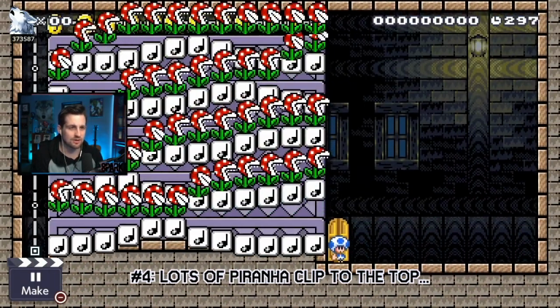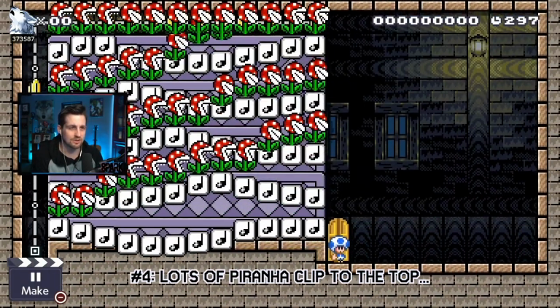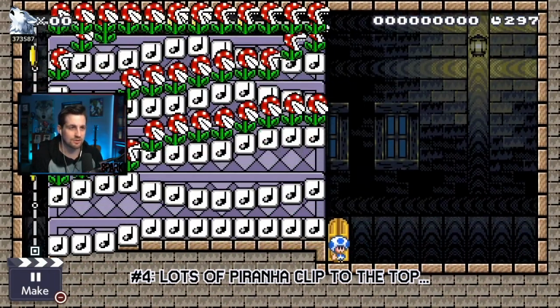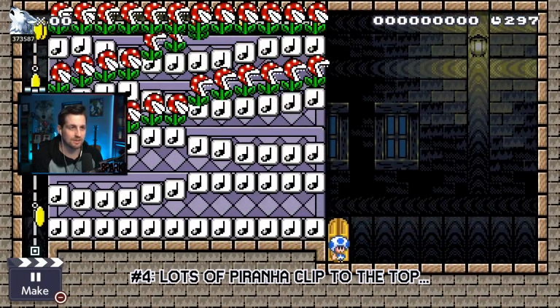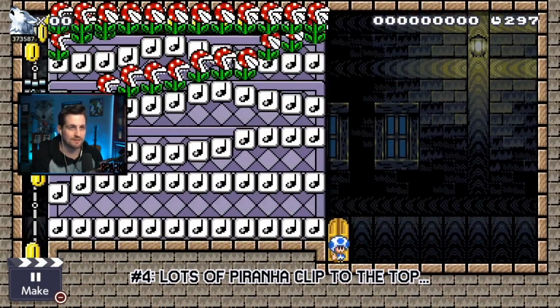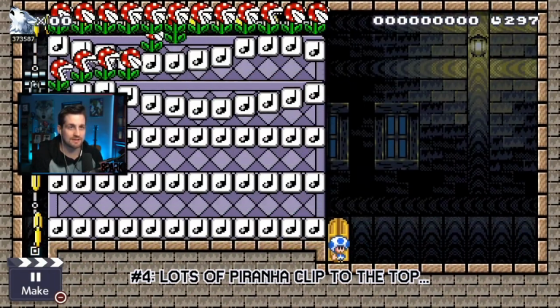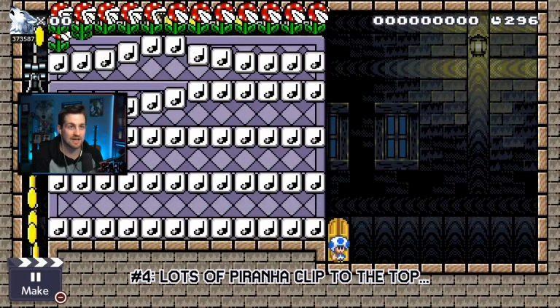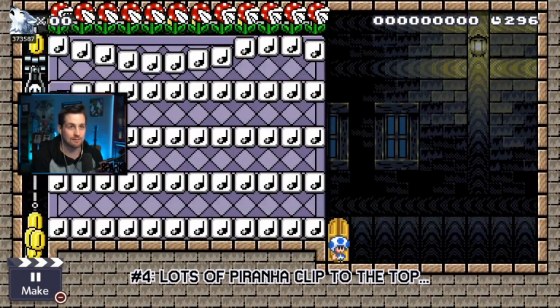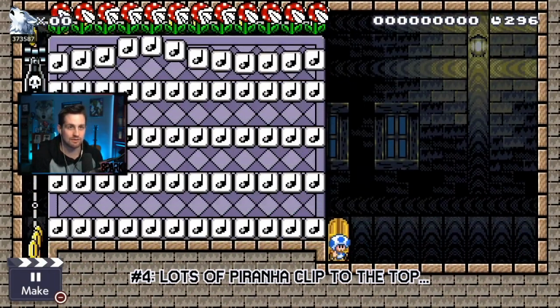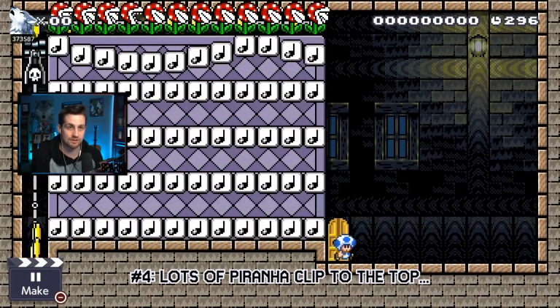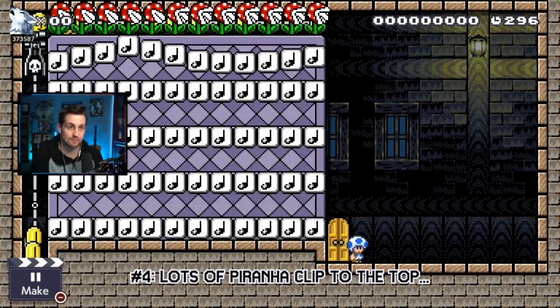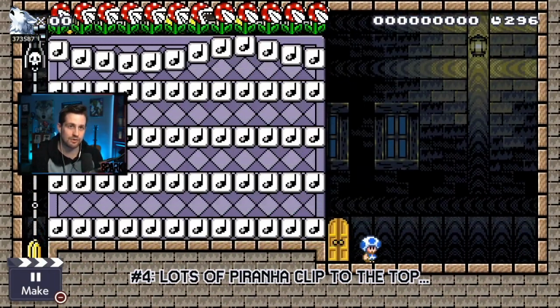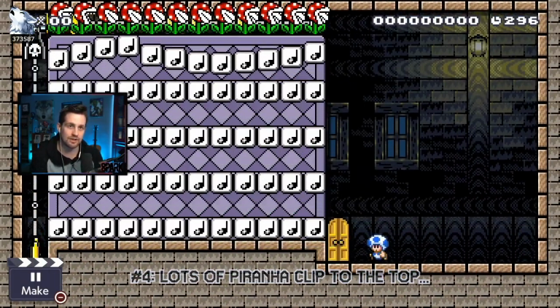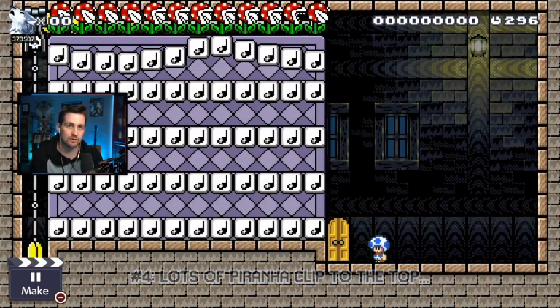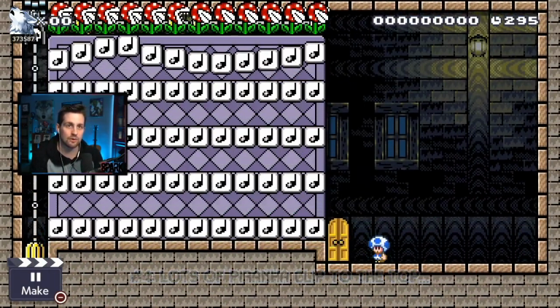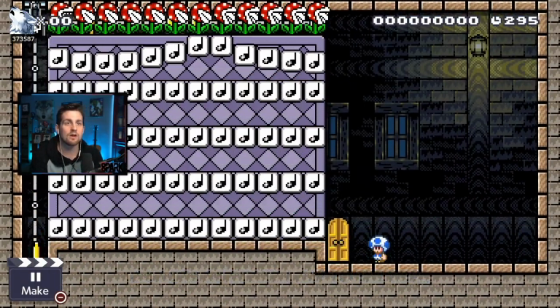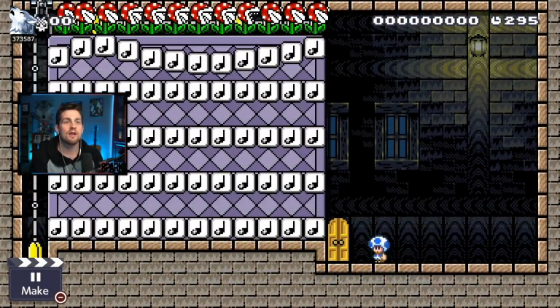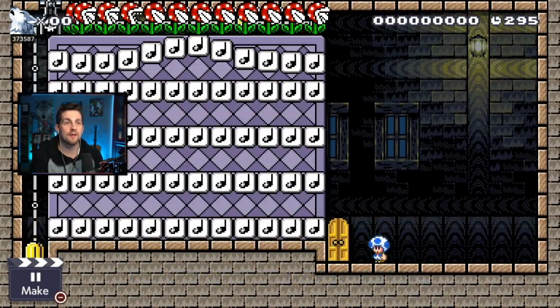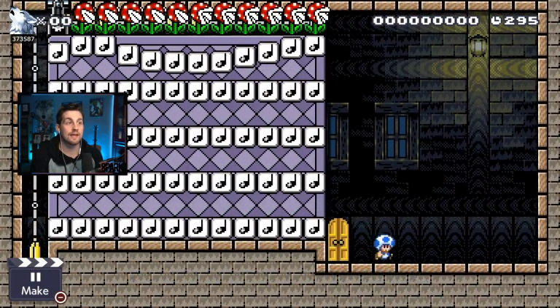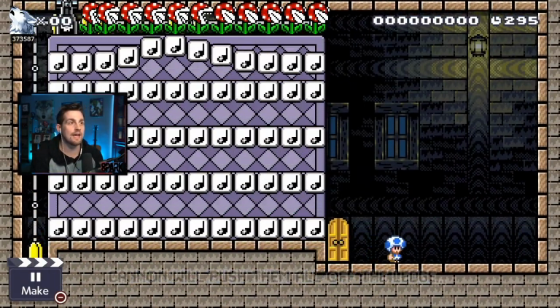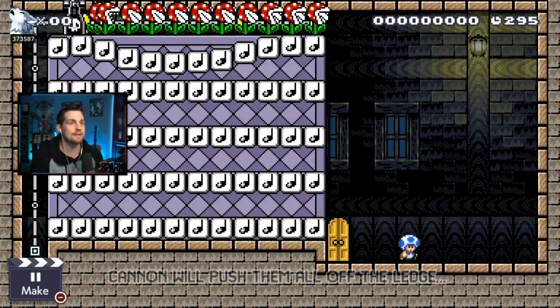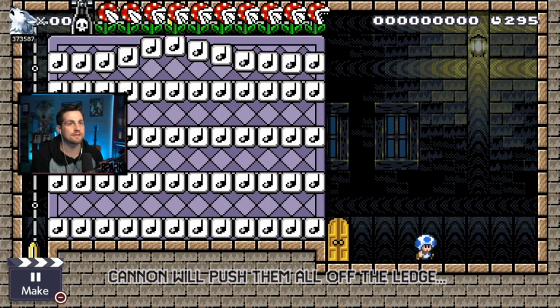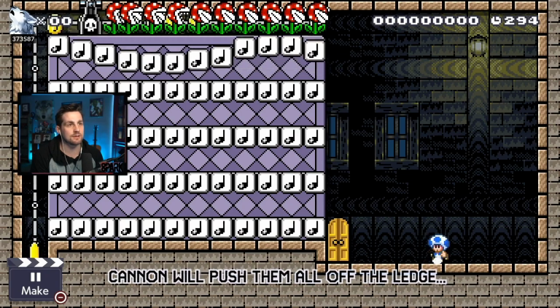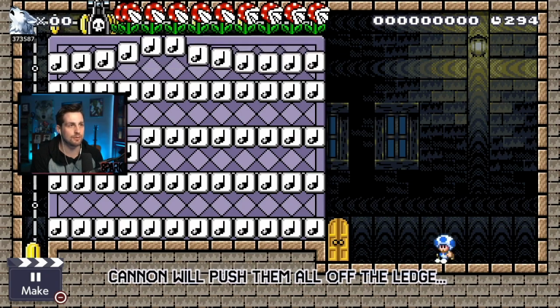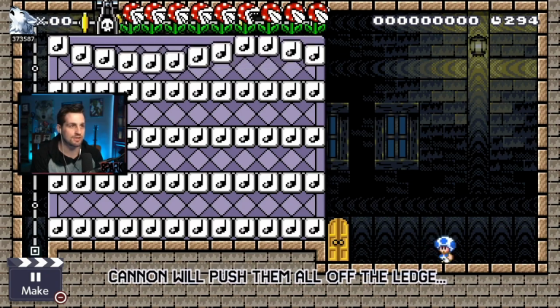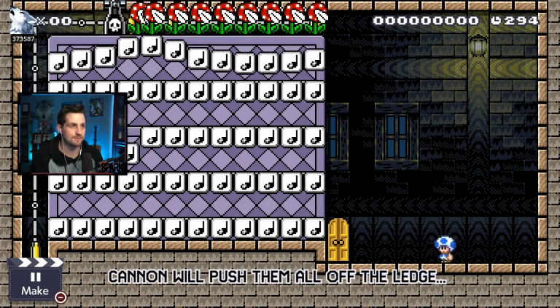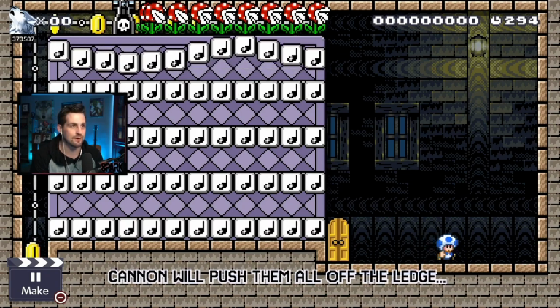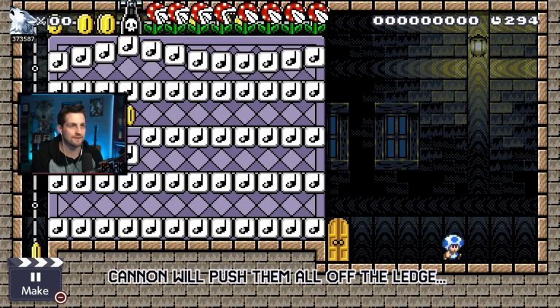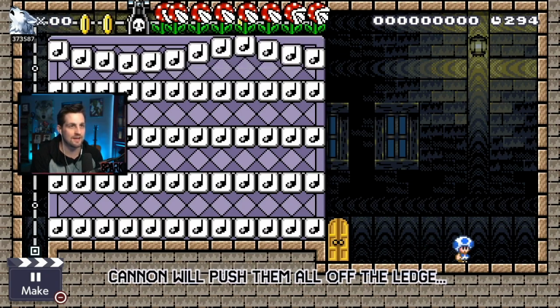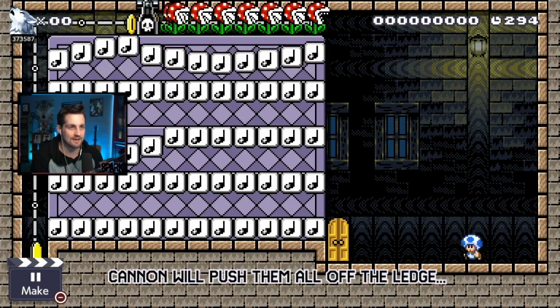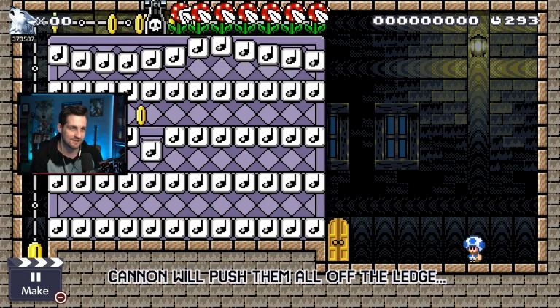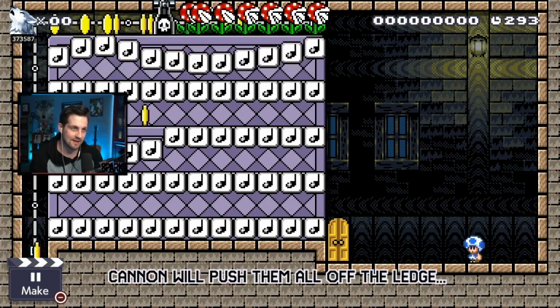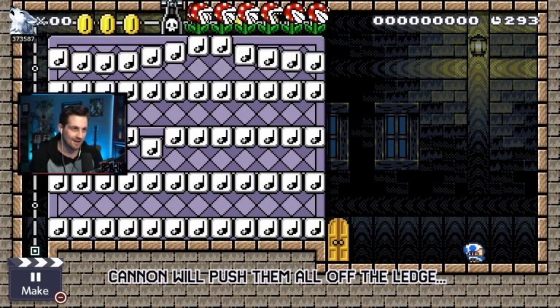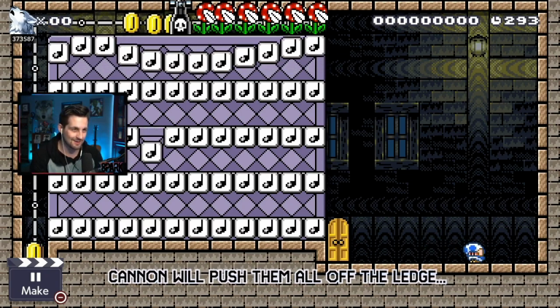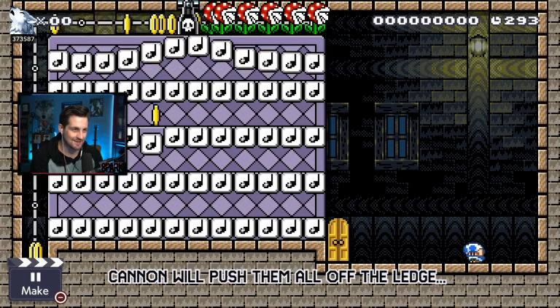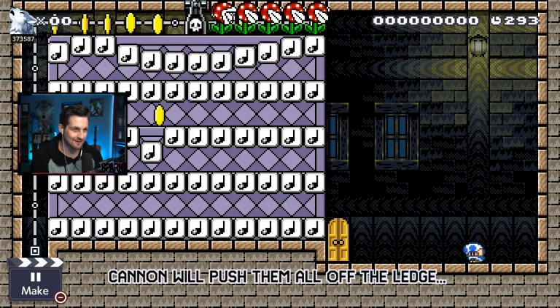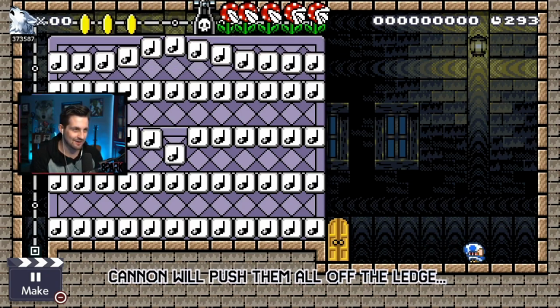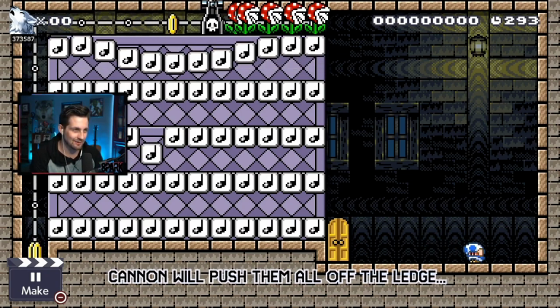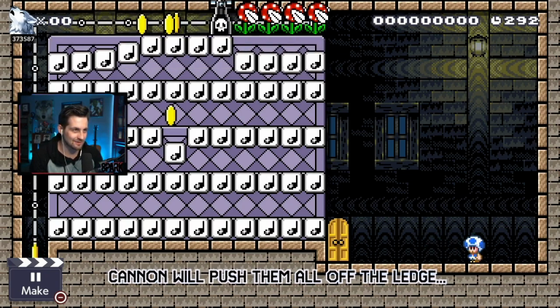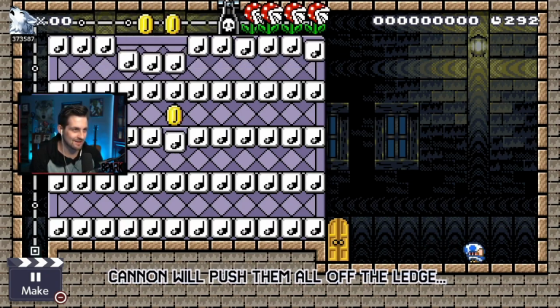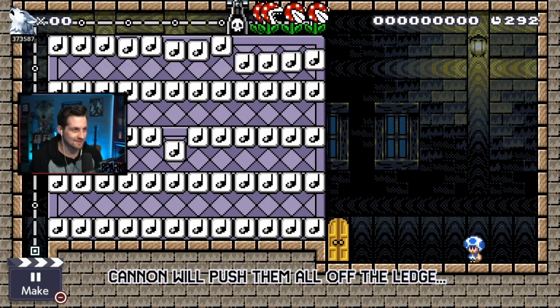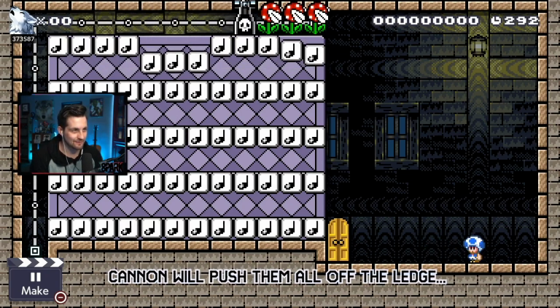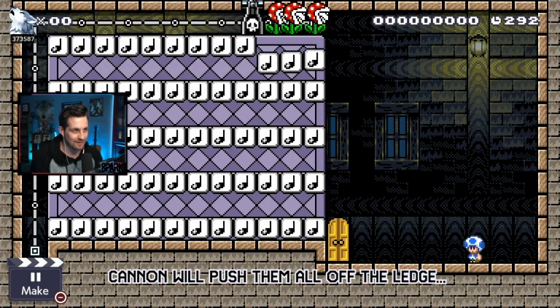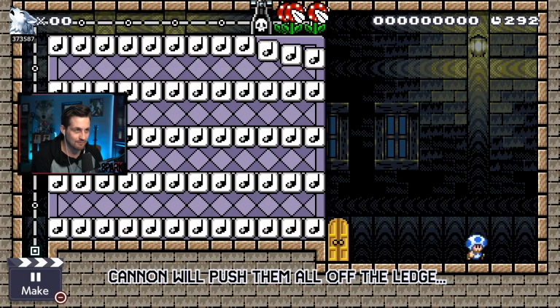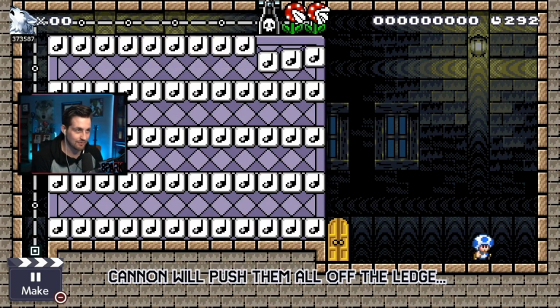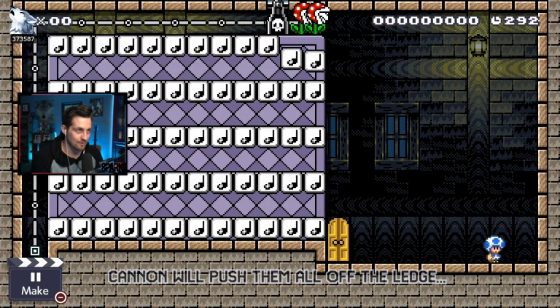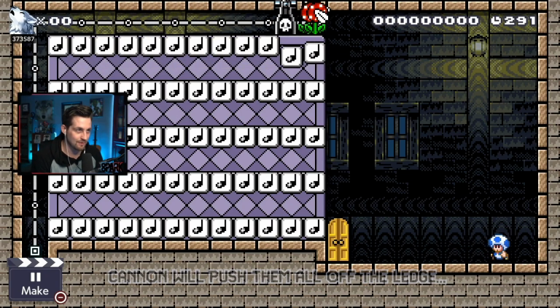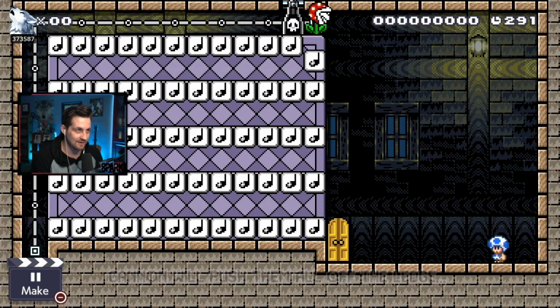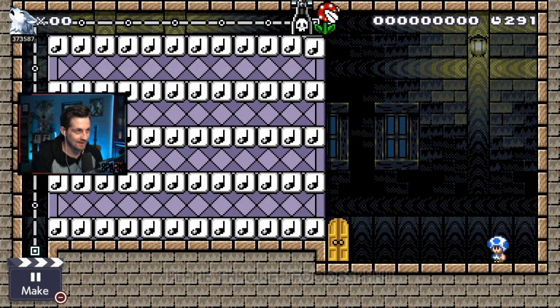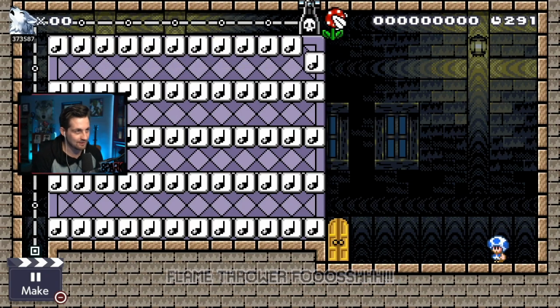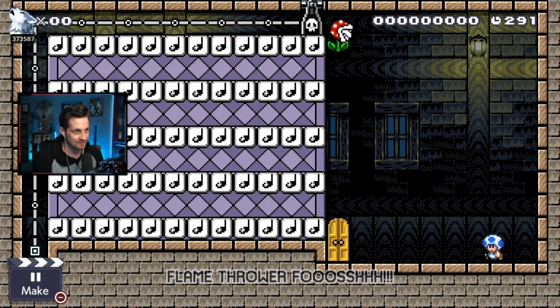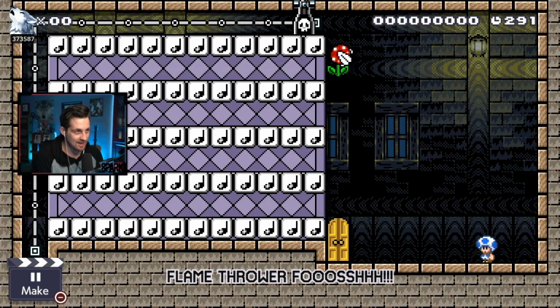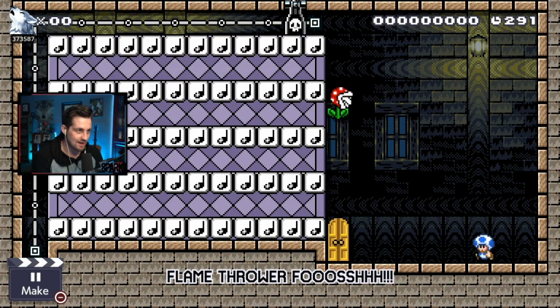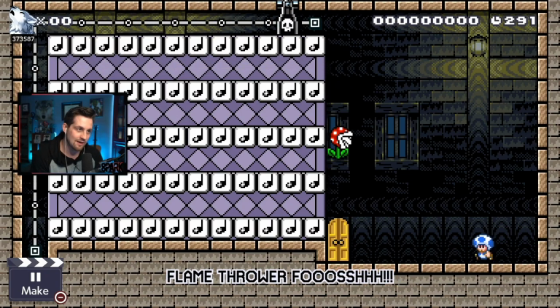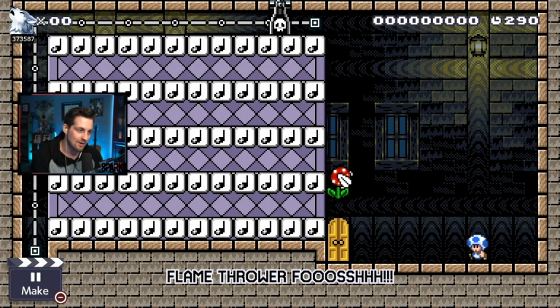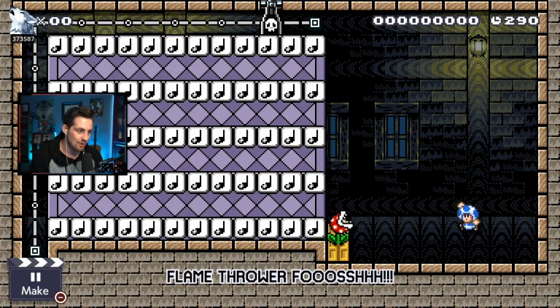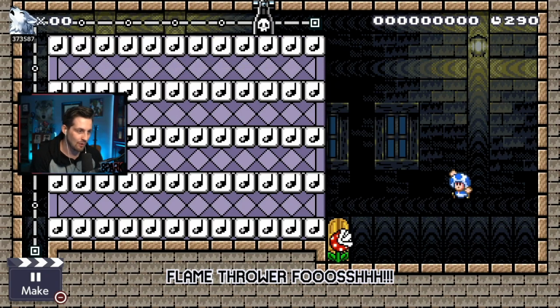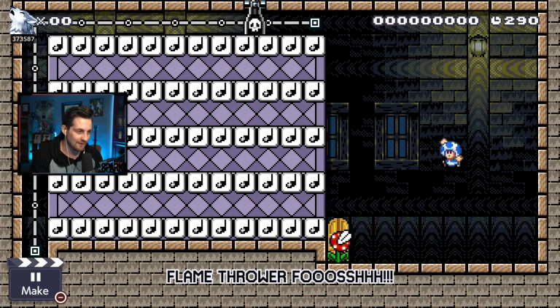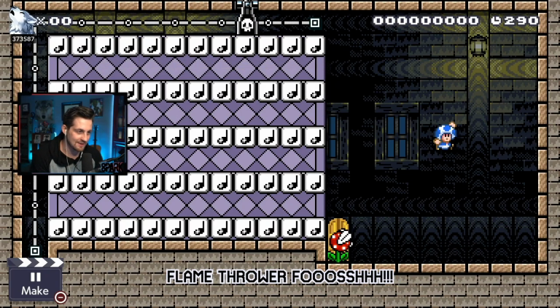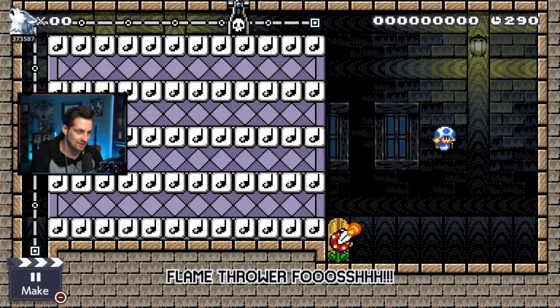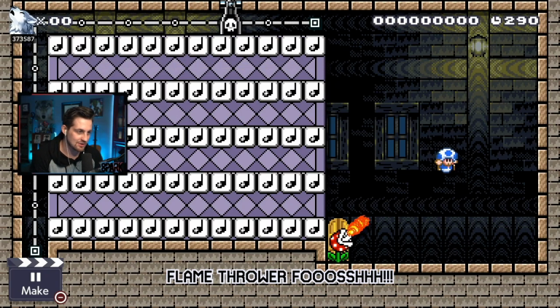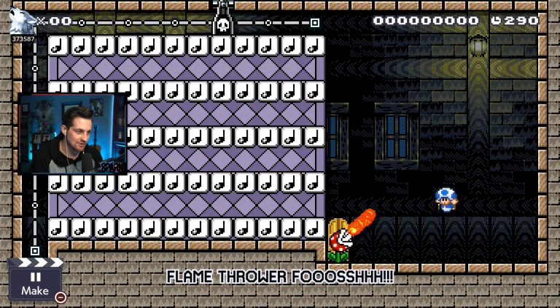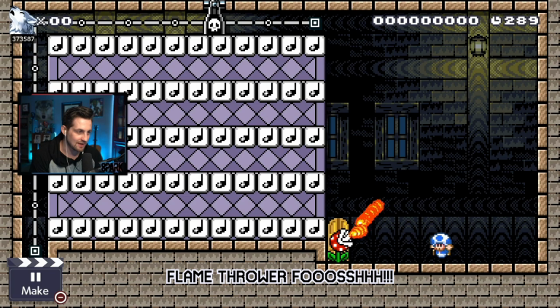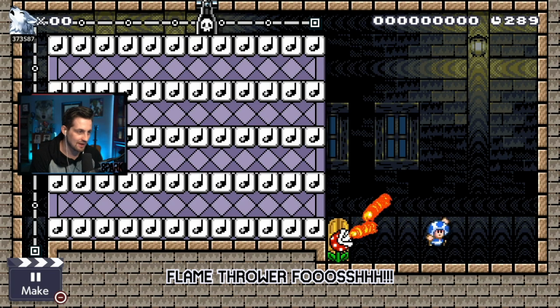Glitch number four: all of these piranhas are going to clip to the top, which is pretty cool. The cannon is going to push them off the edge, and what's even cooler is the flamethrower effect that they create when they start shooting at you.